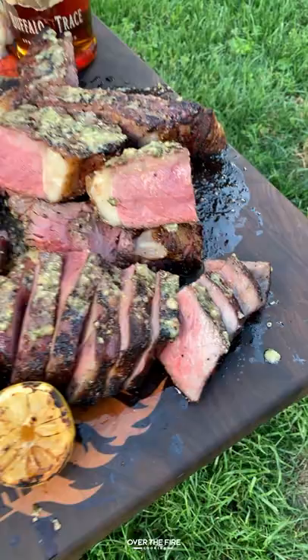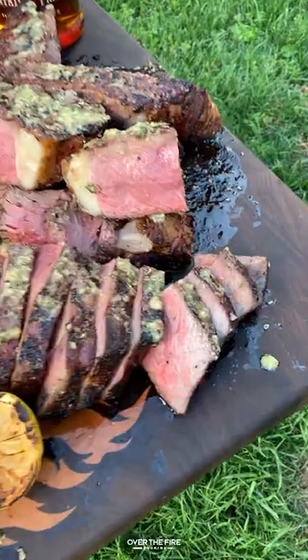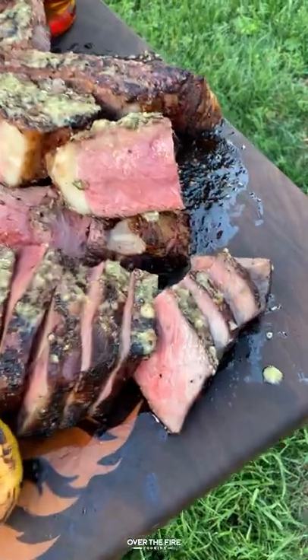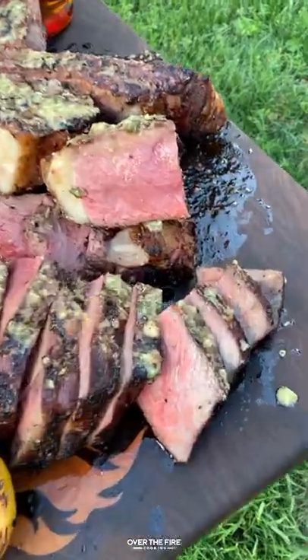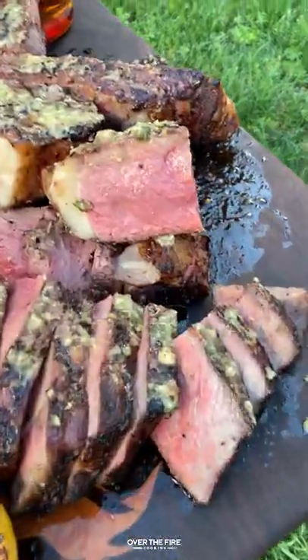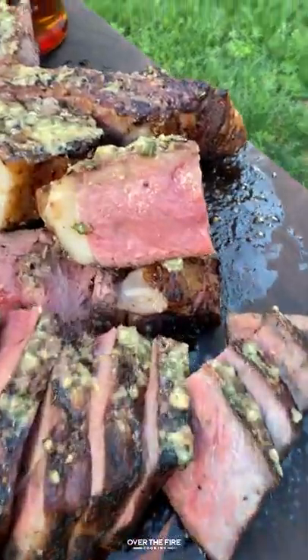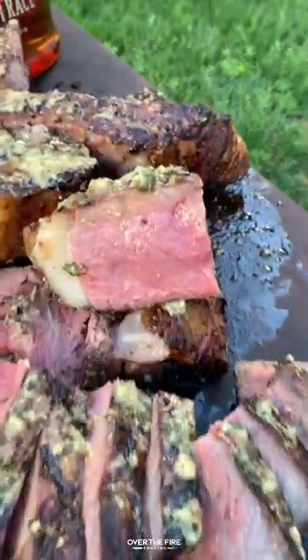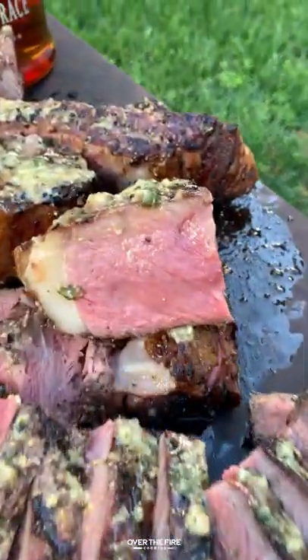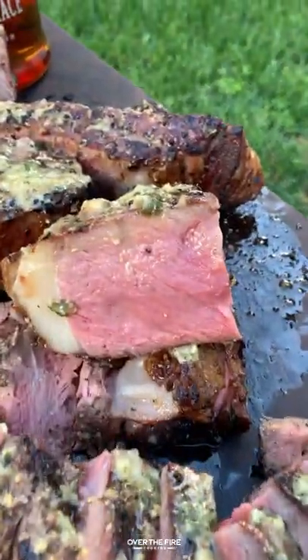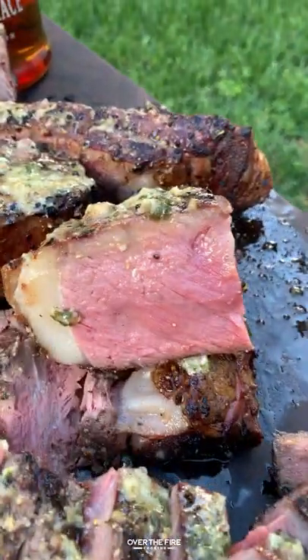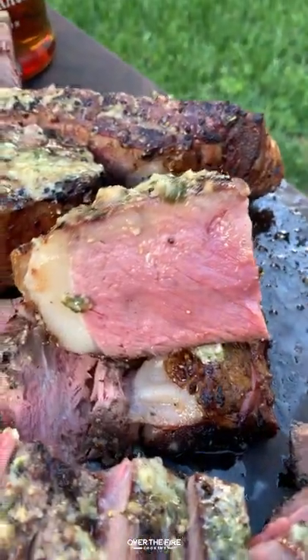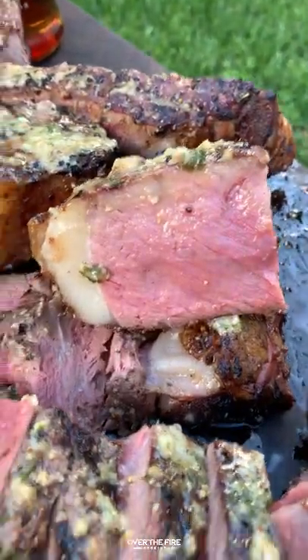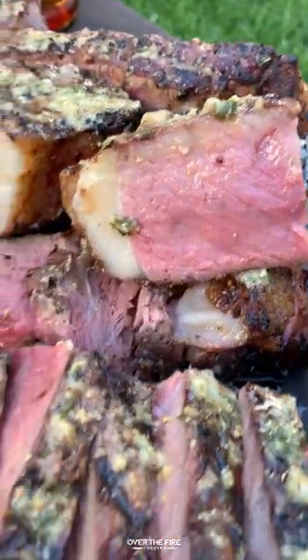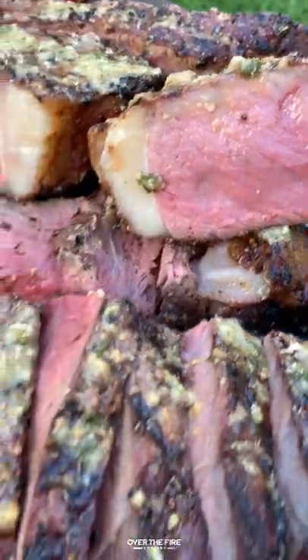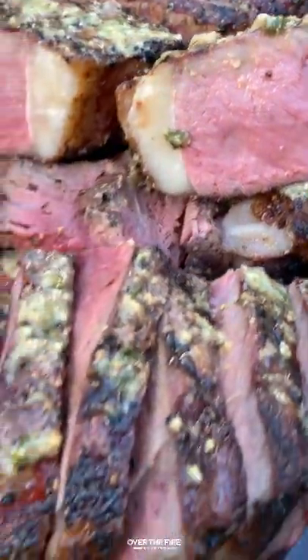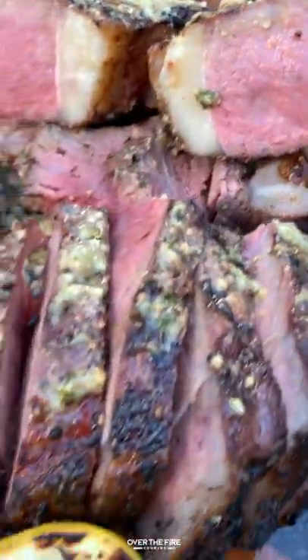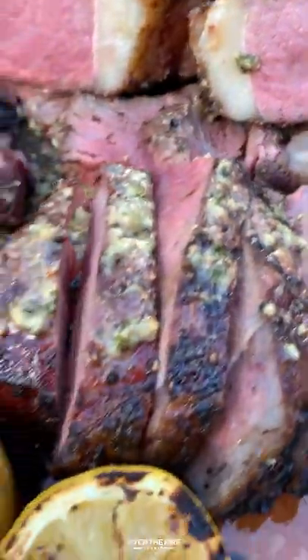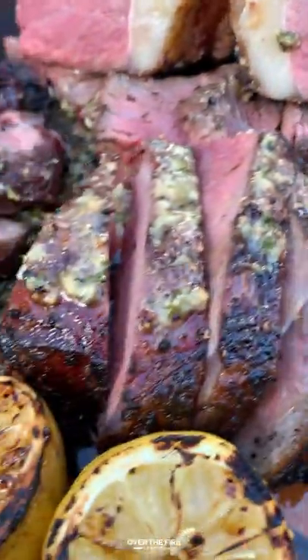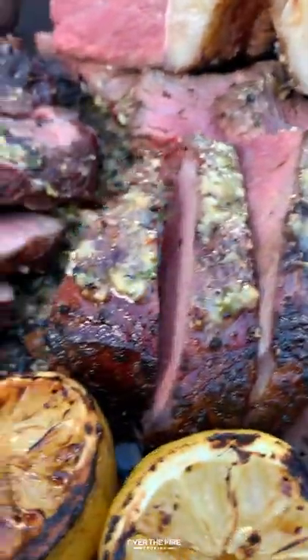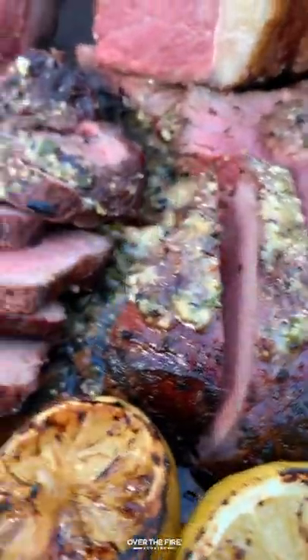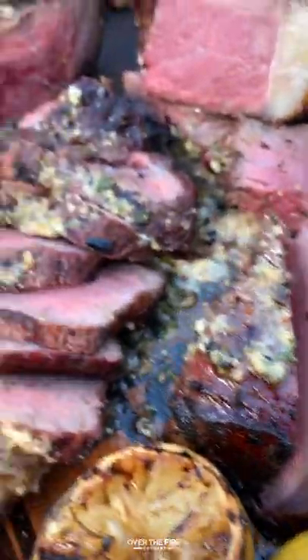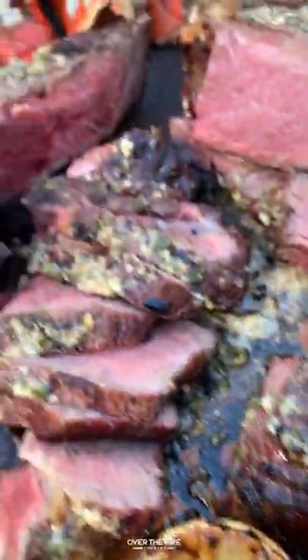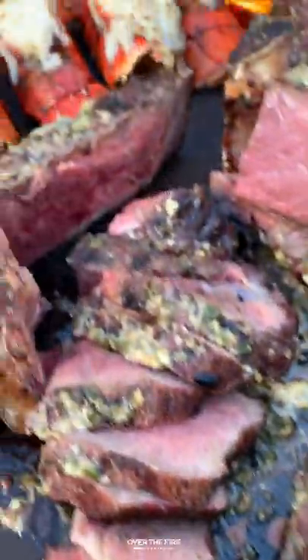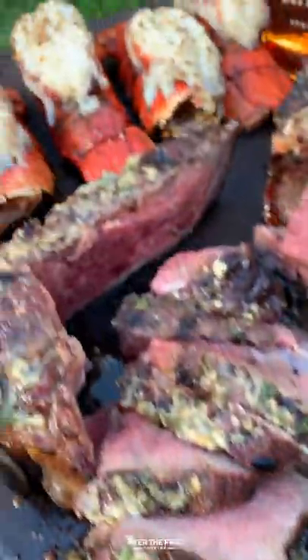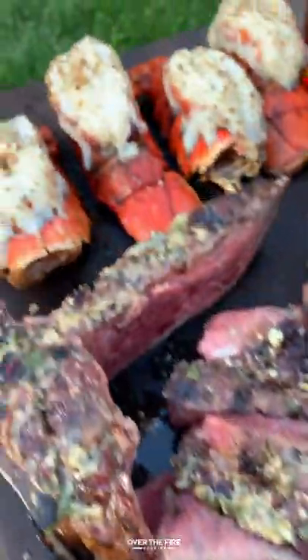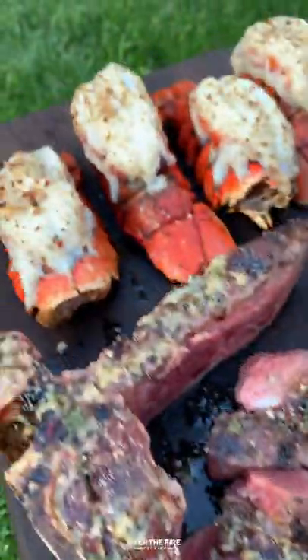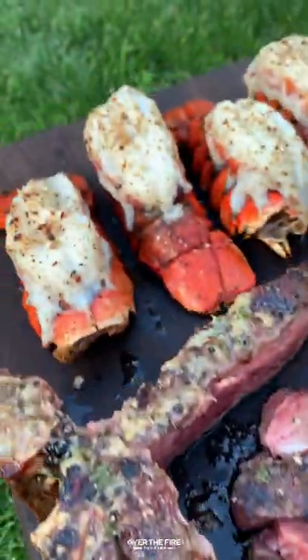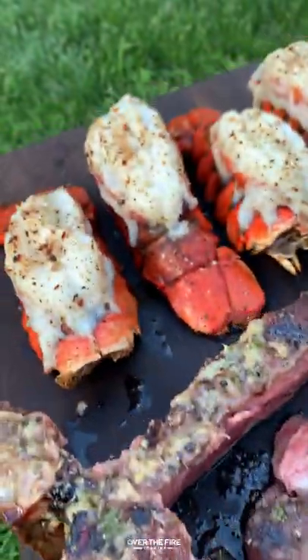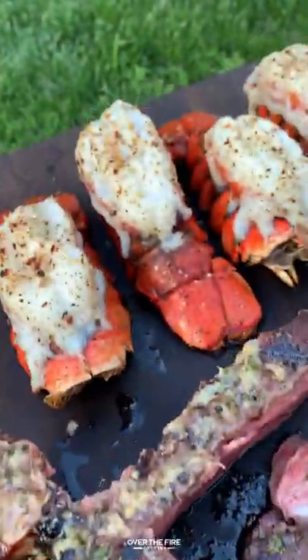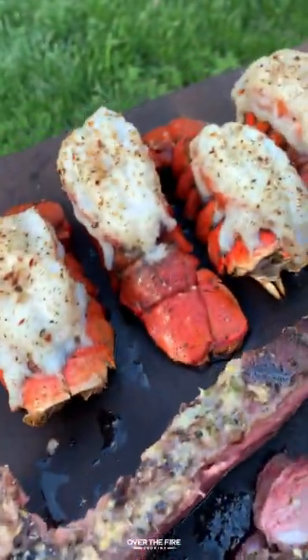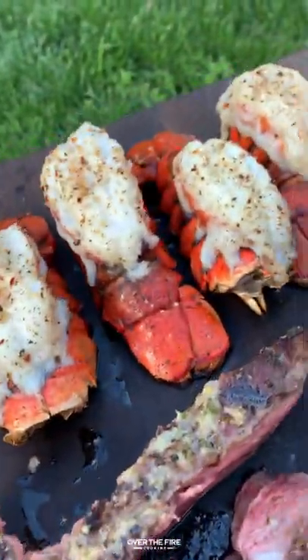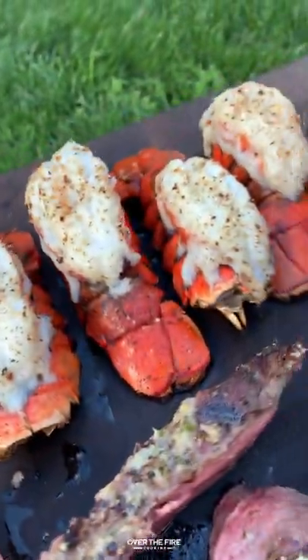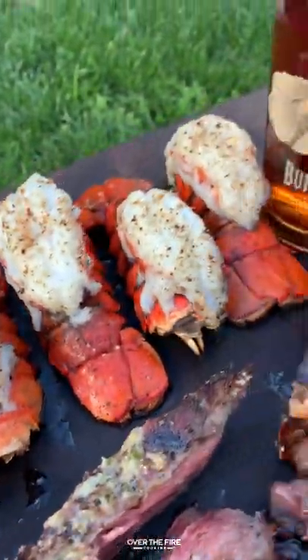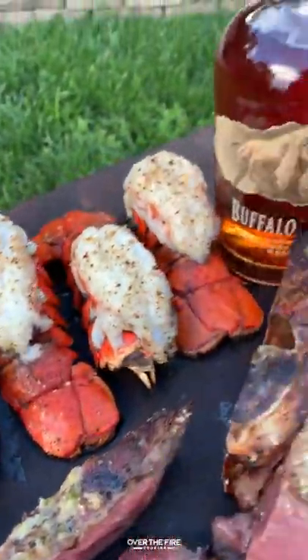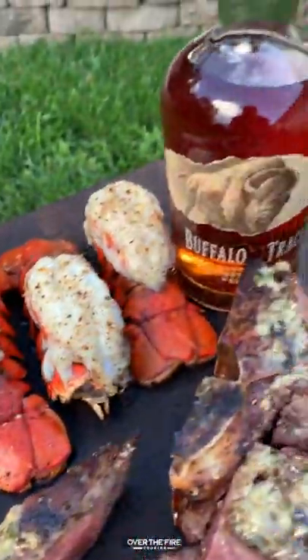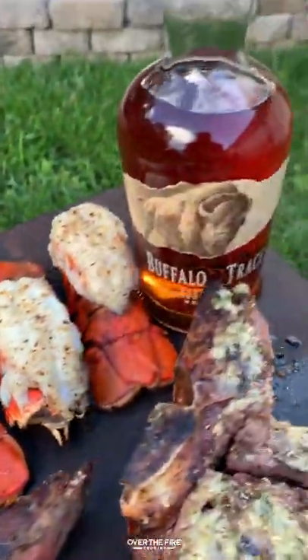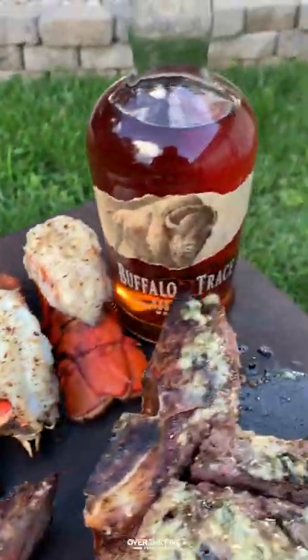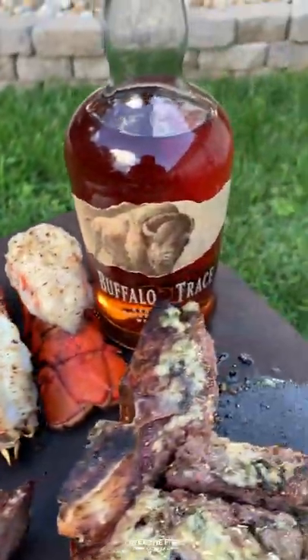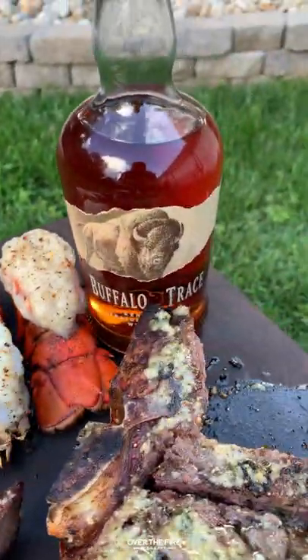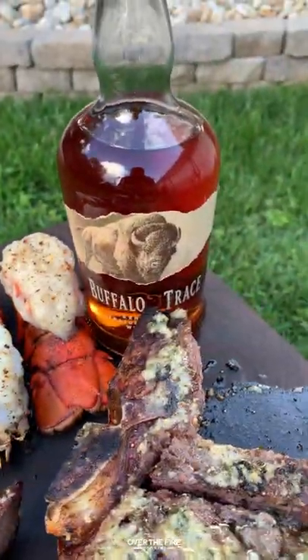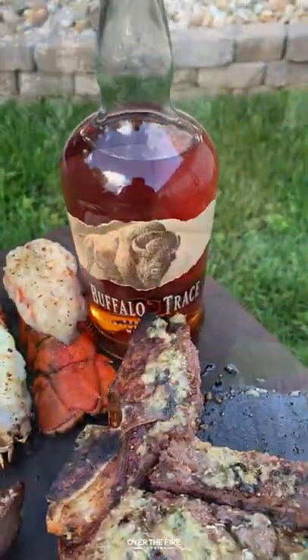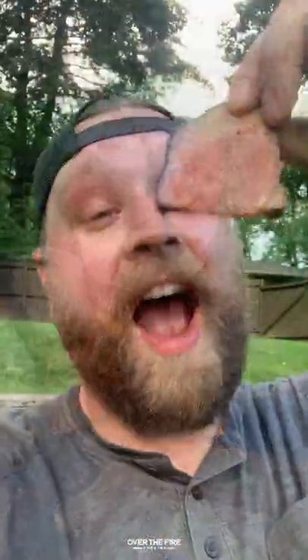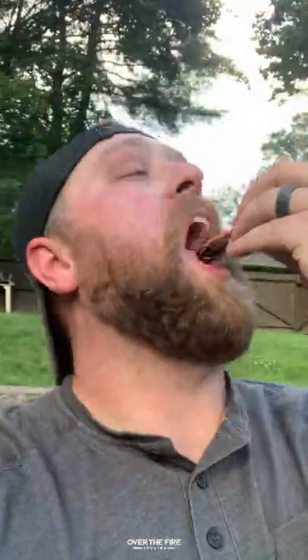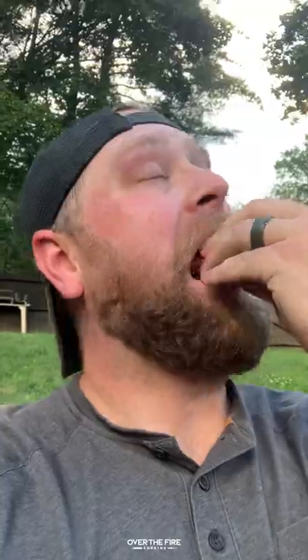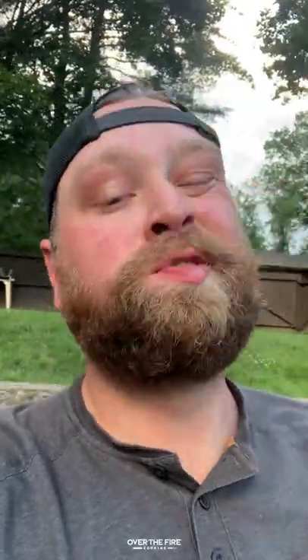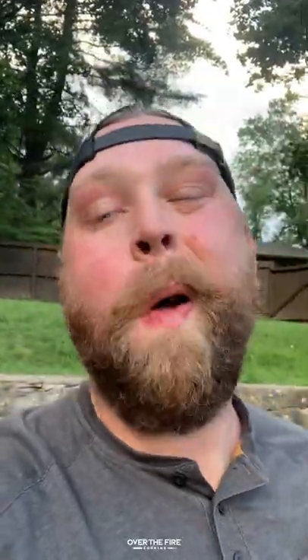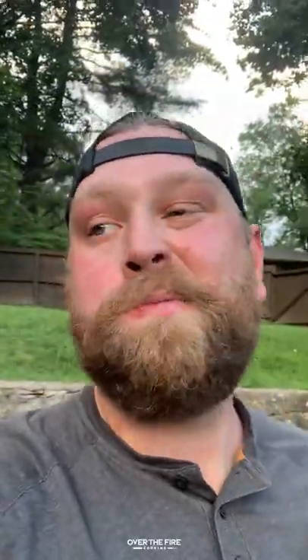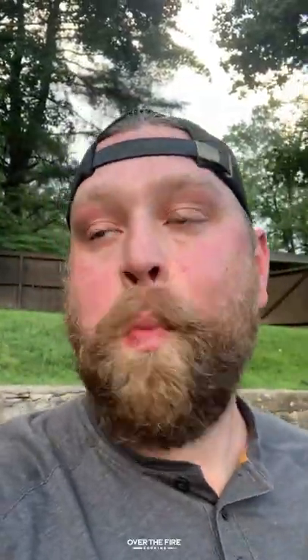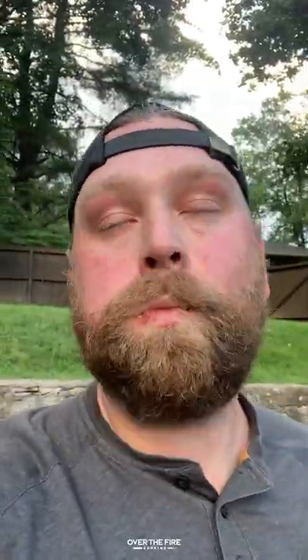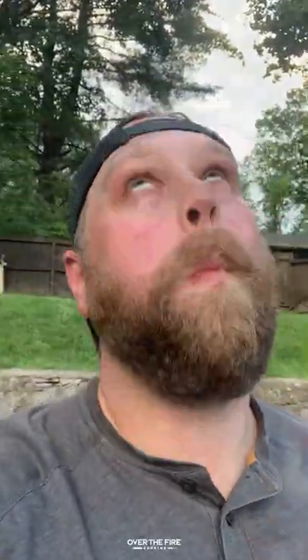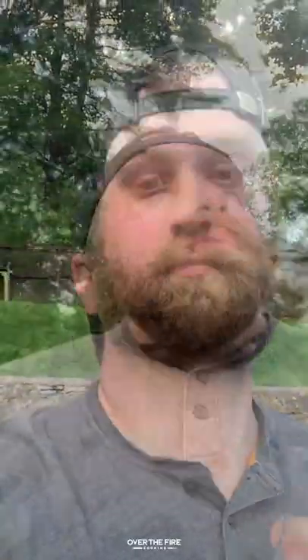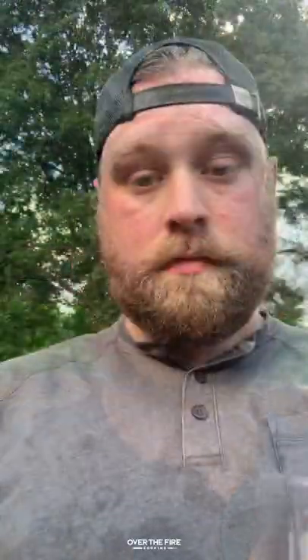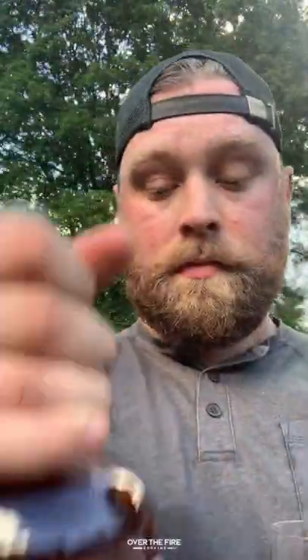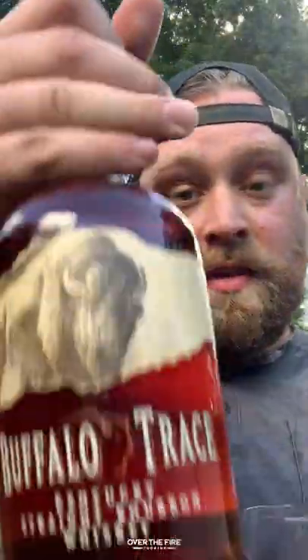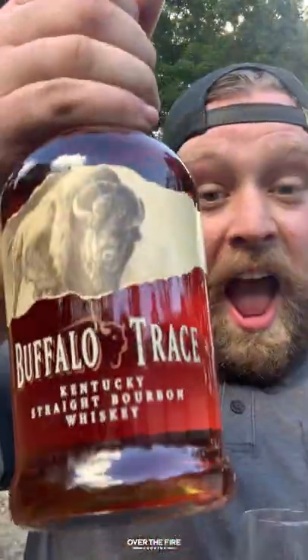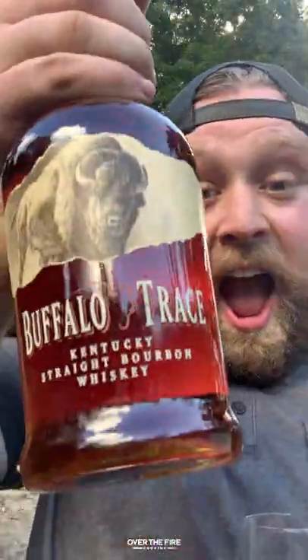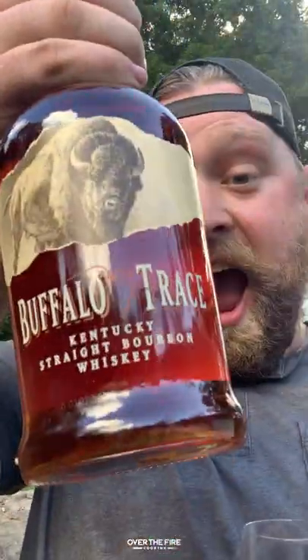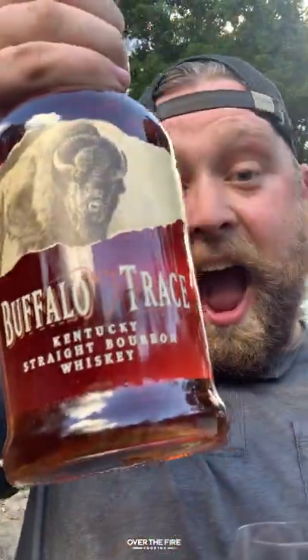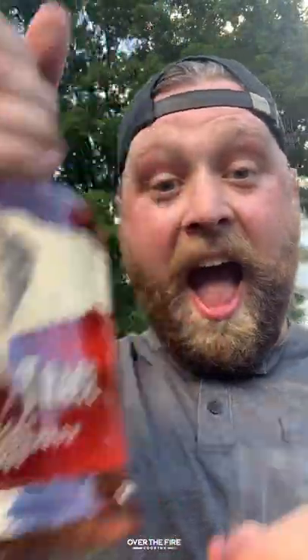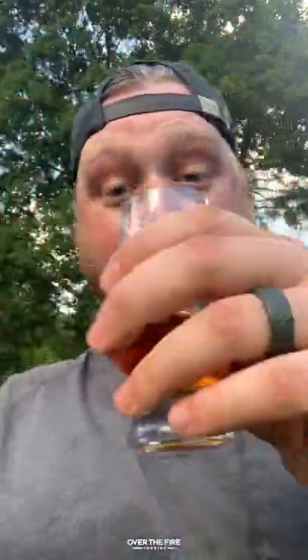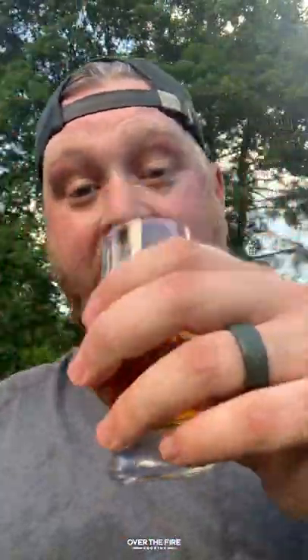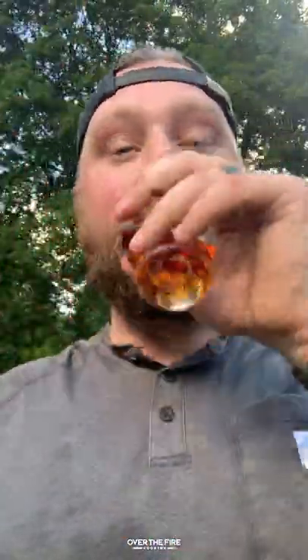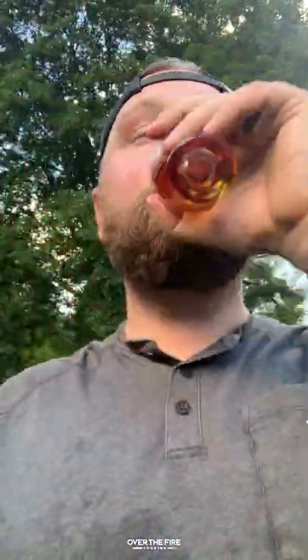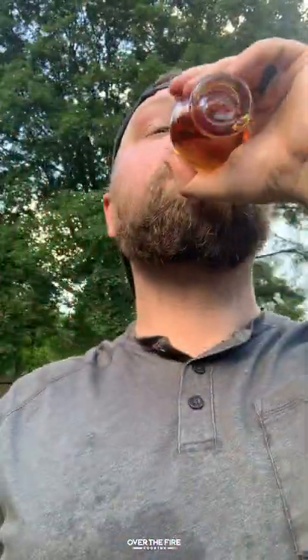Simple, savory, delicious recipe. You can find this whole thing at OverTheFireCooking.com or link below. Cheers!